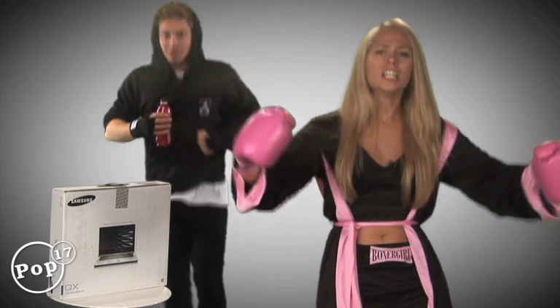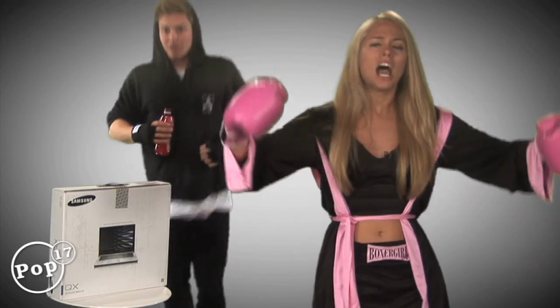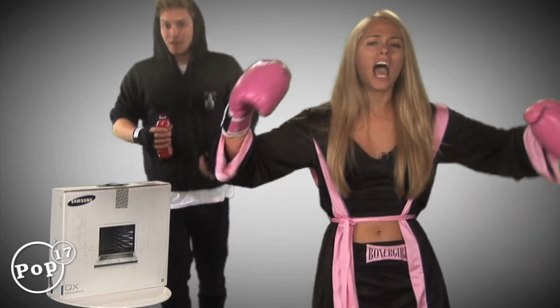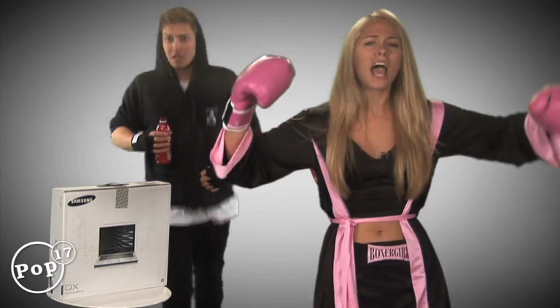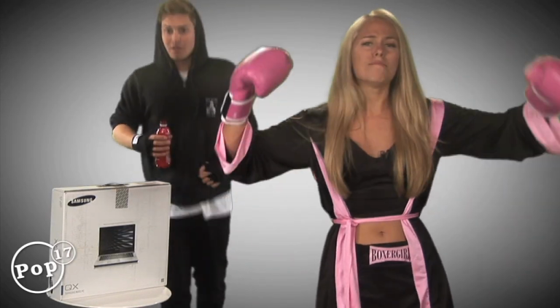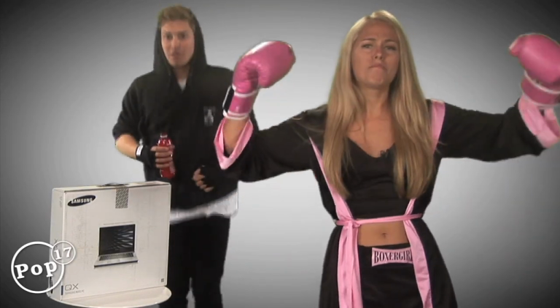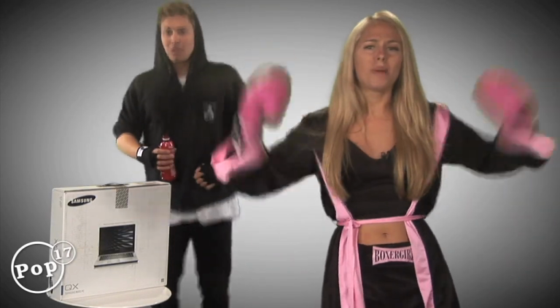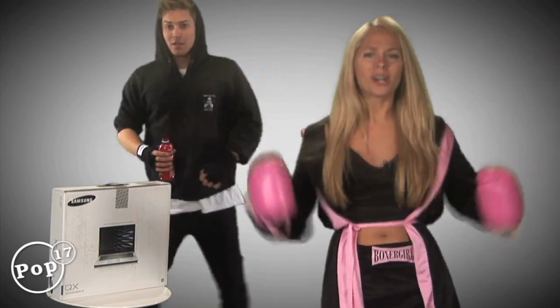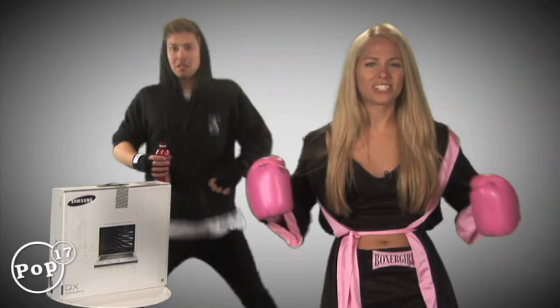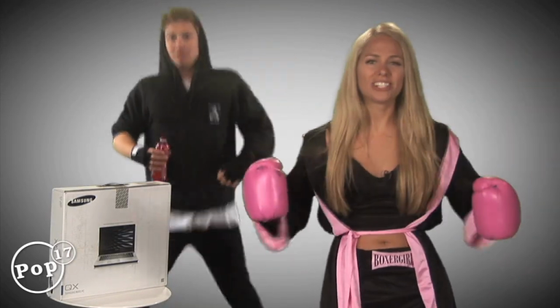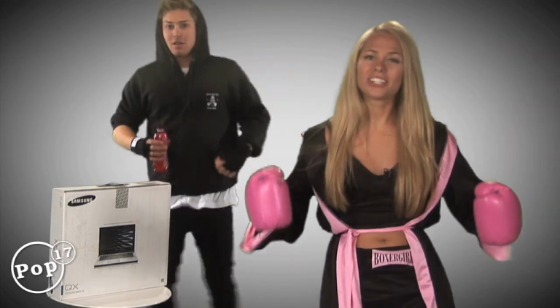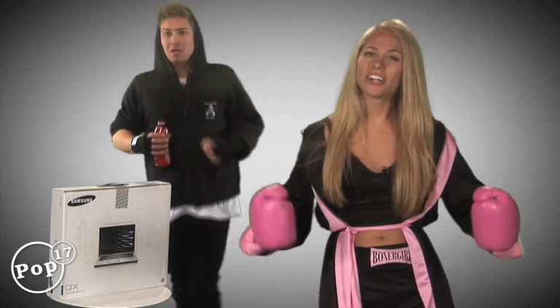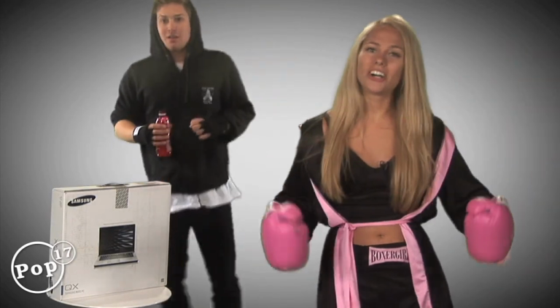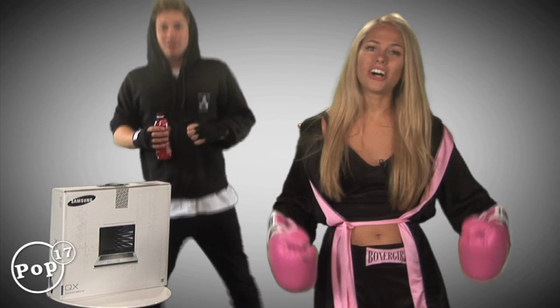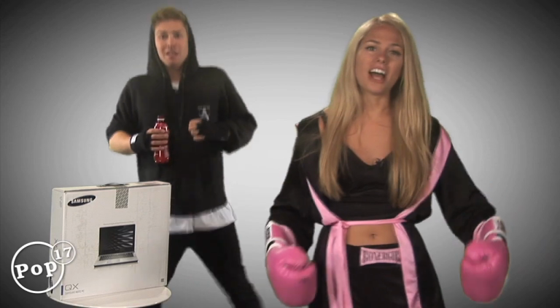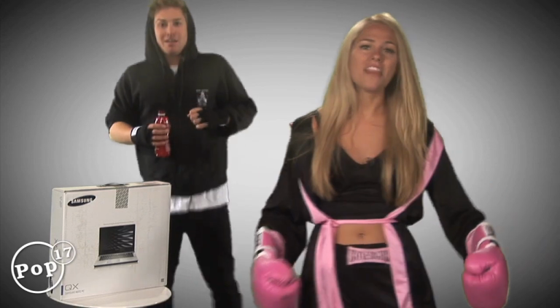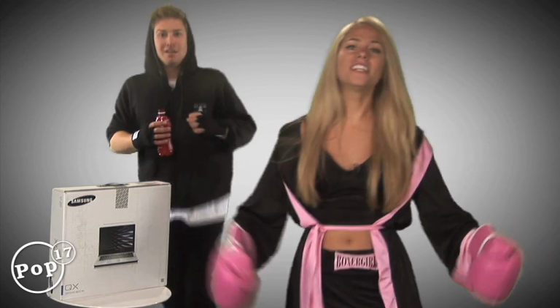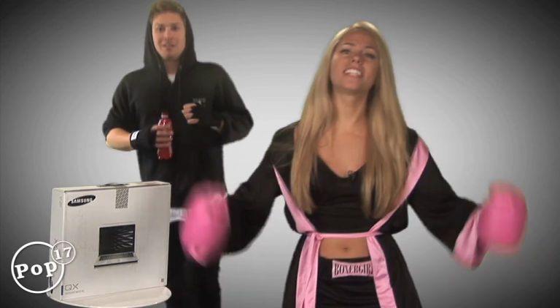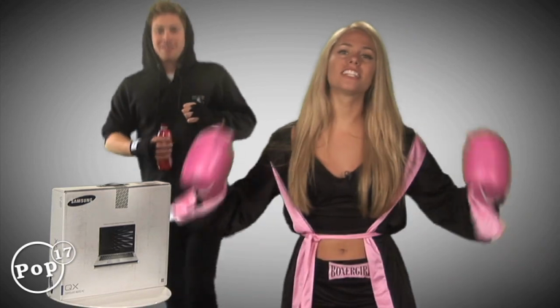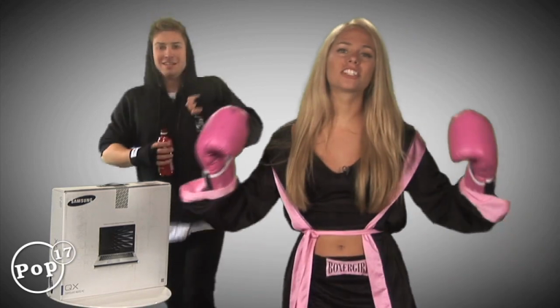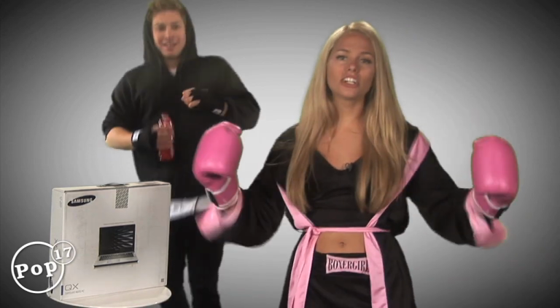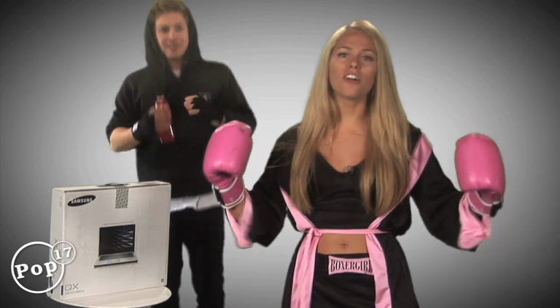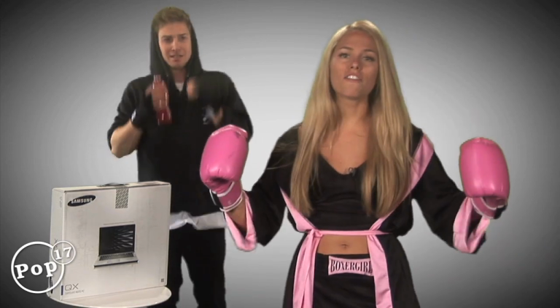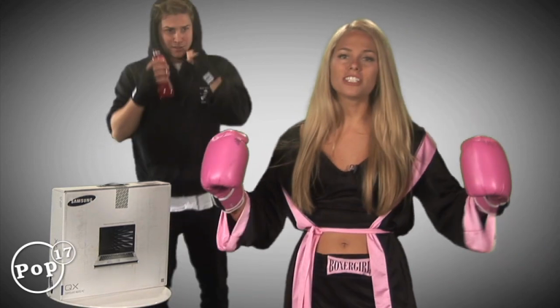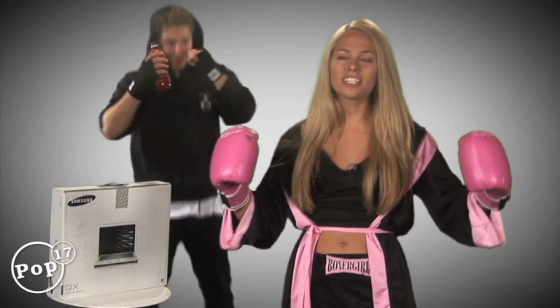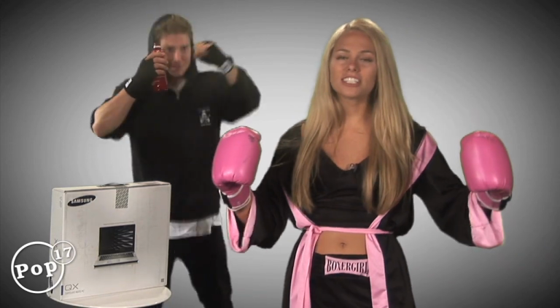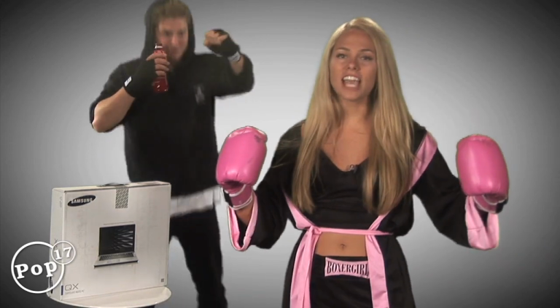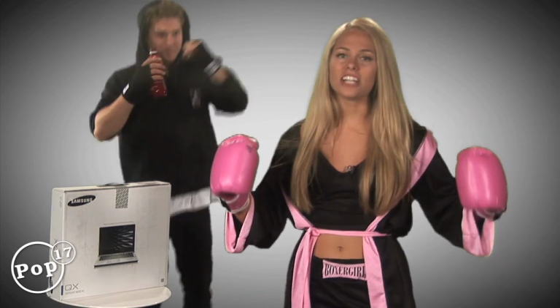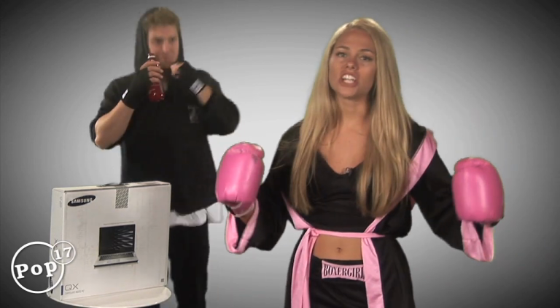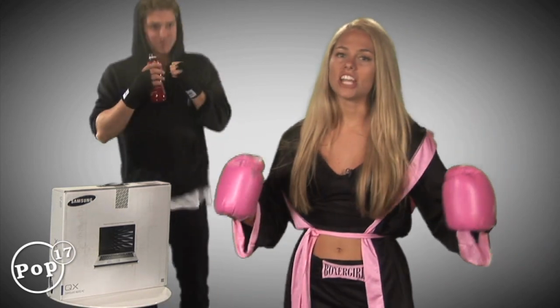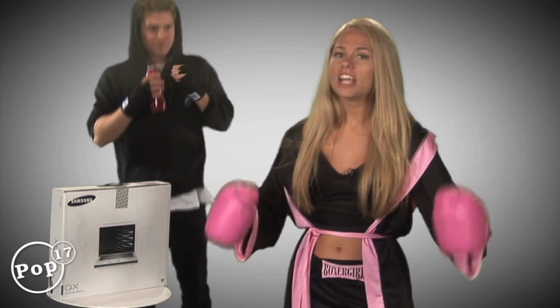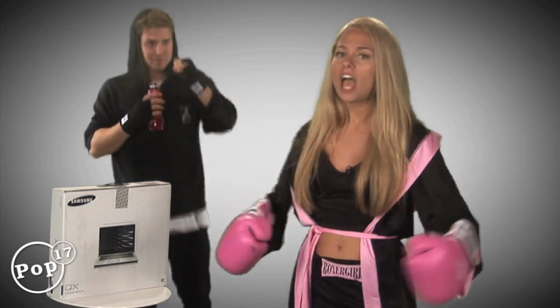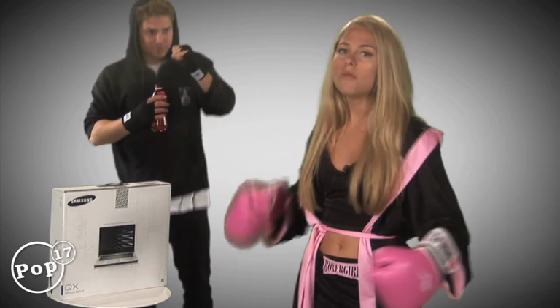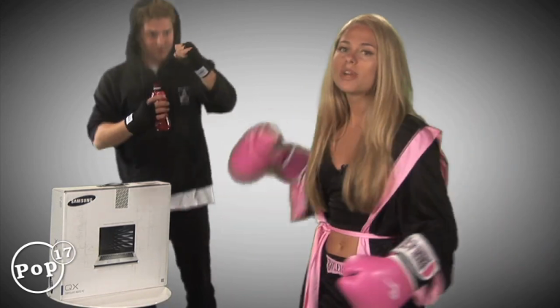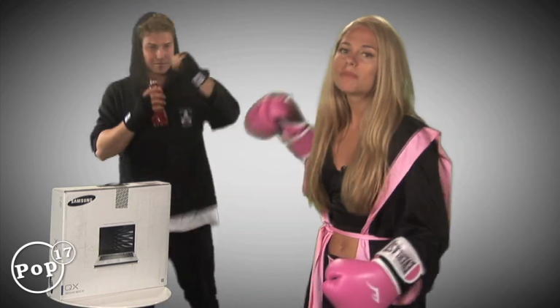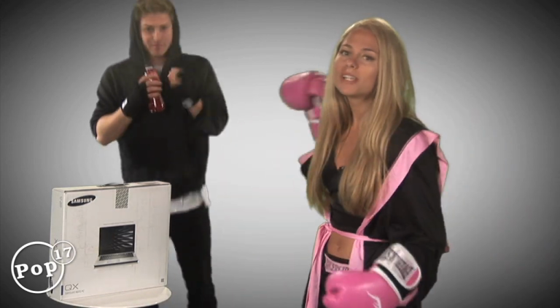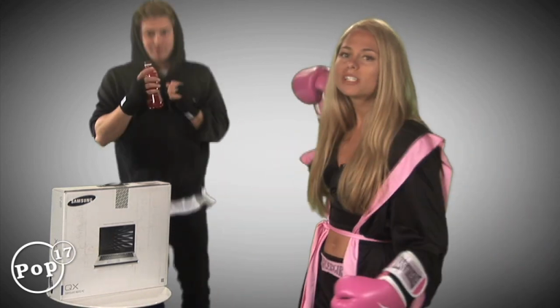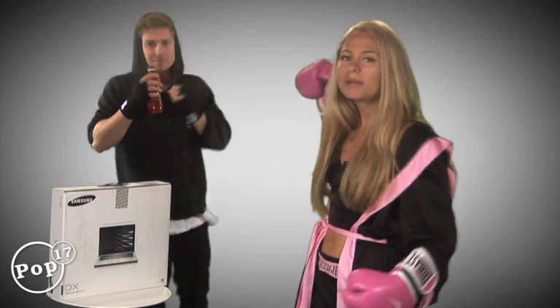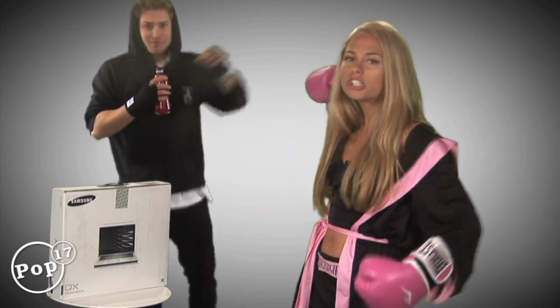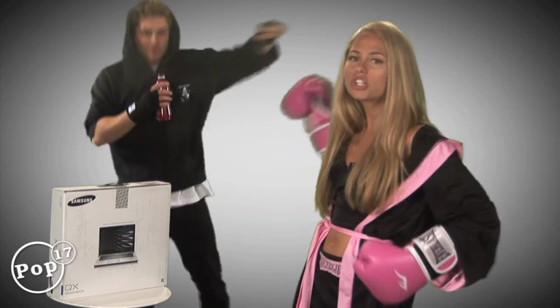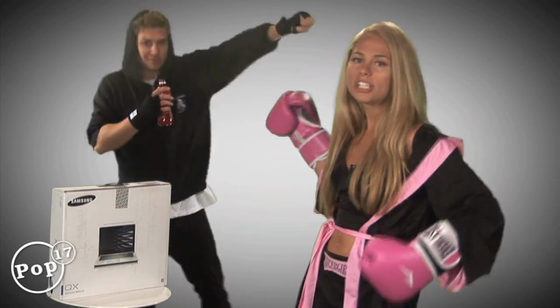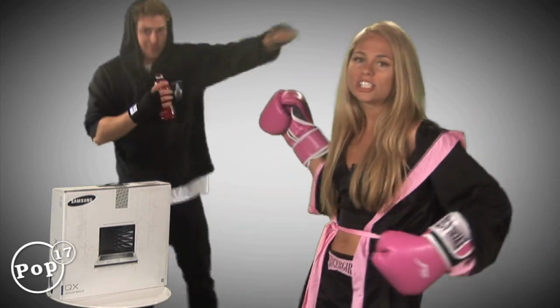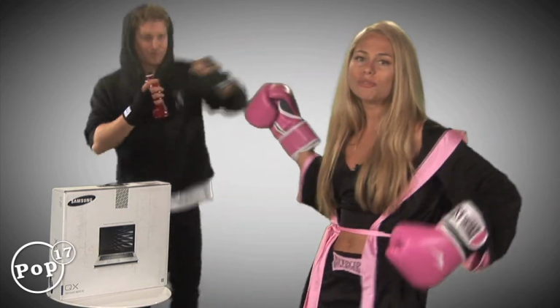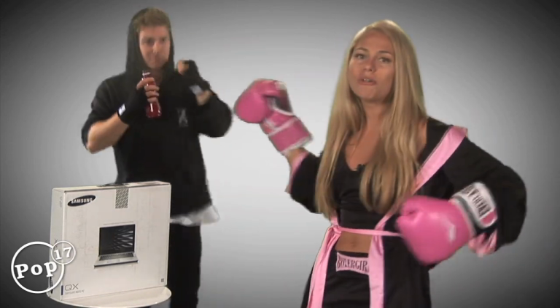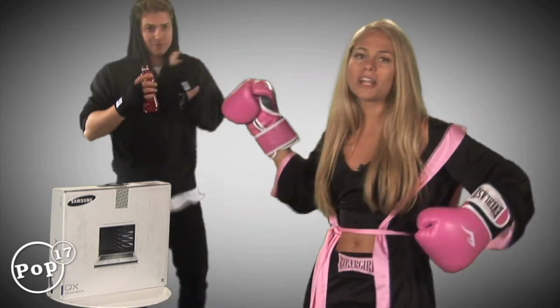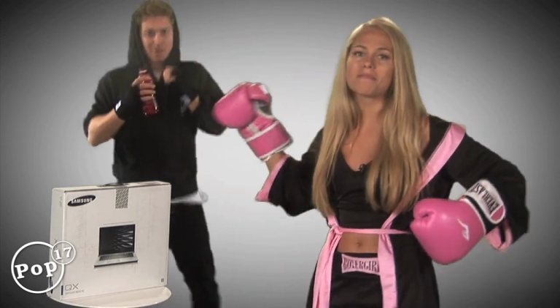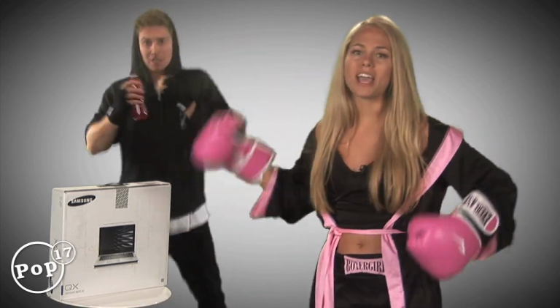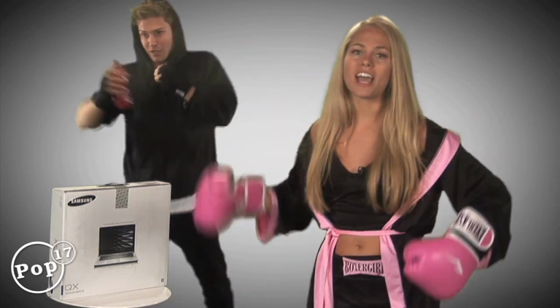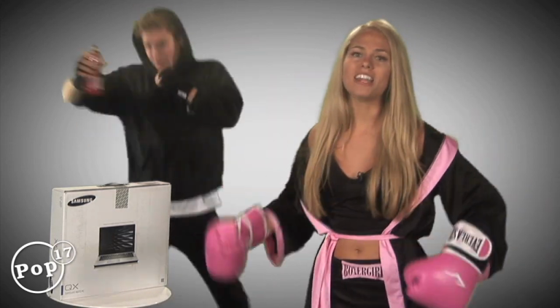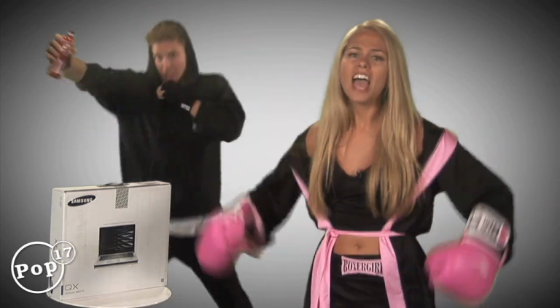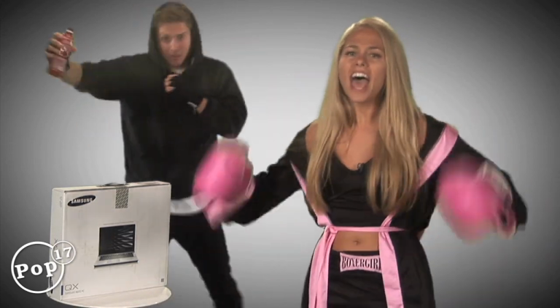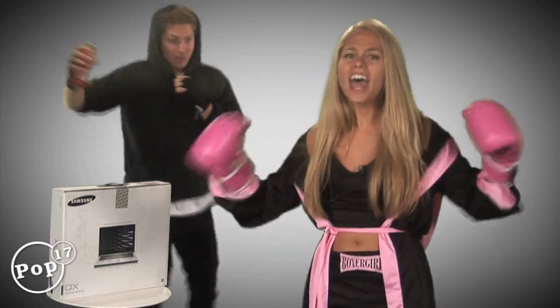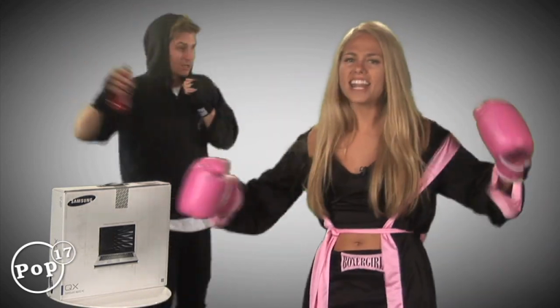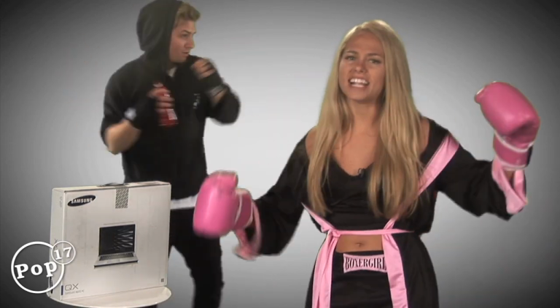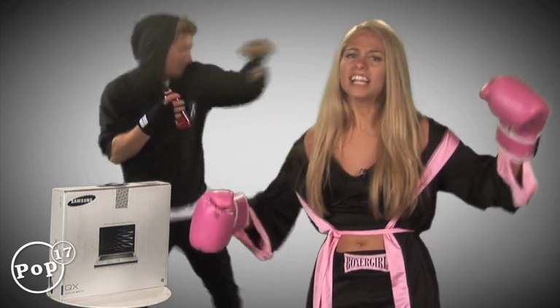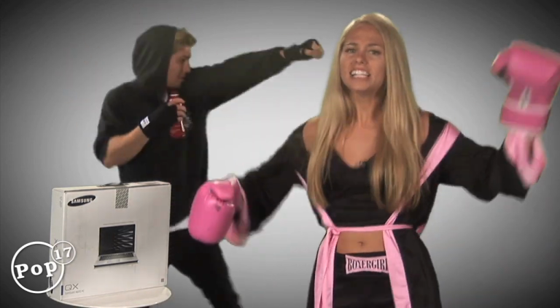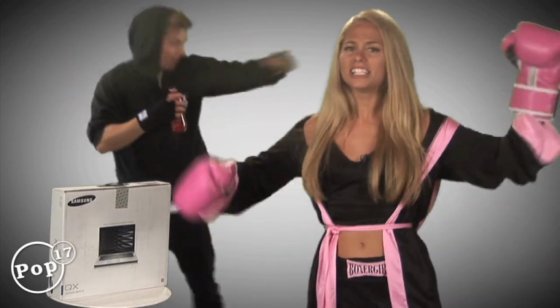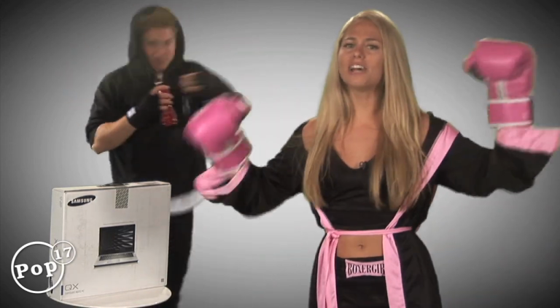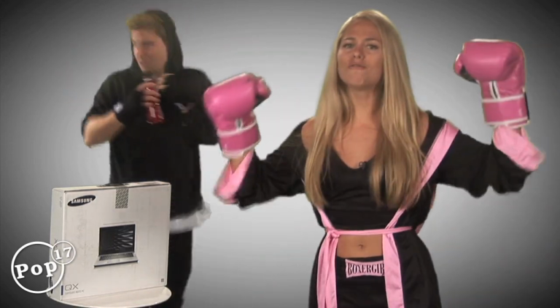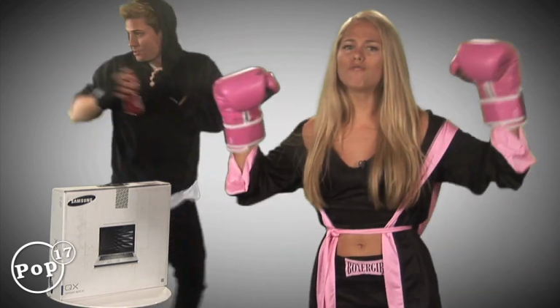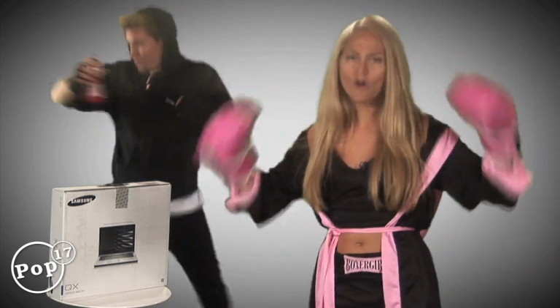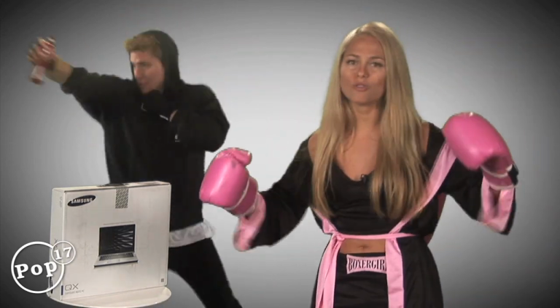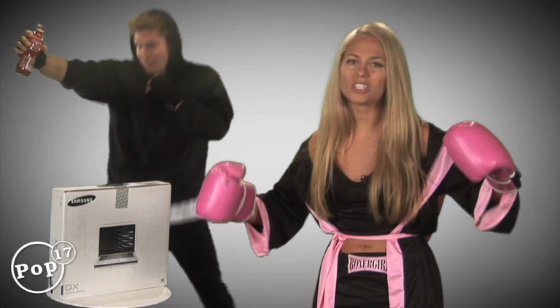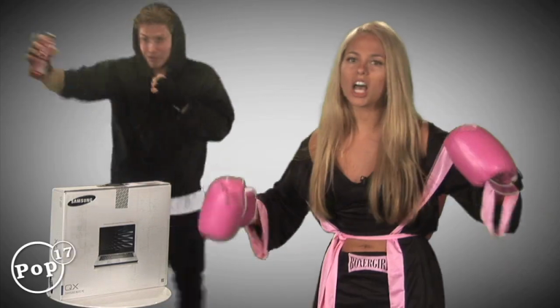I'm Boxster Girl, and this is Girl vs Gadget, and with me is my trusty ring man, Eddie DeRosa.